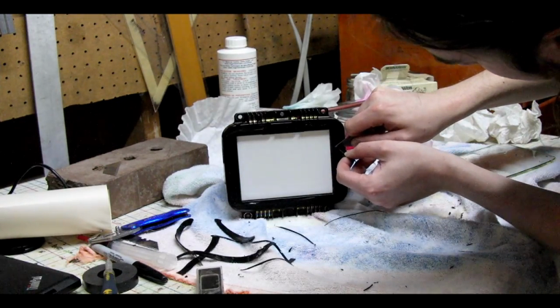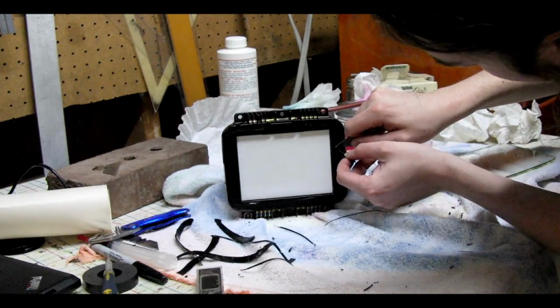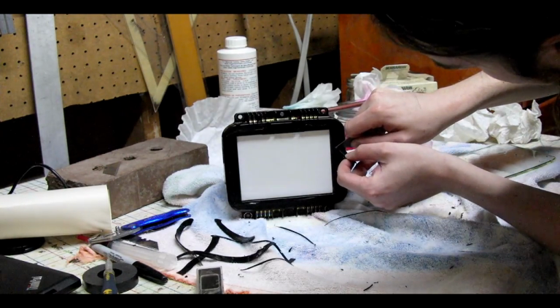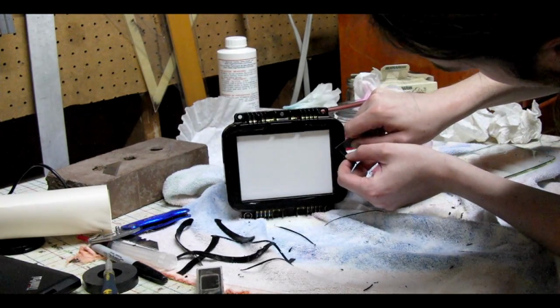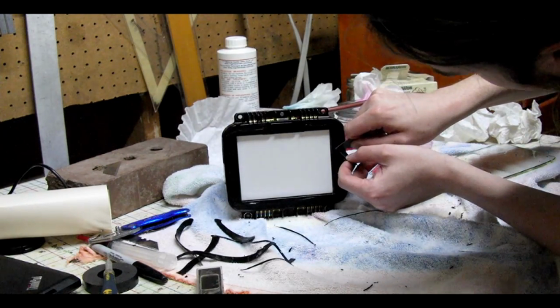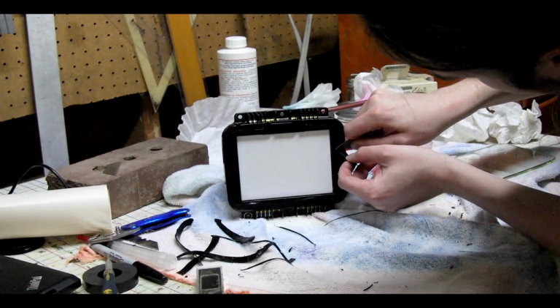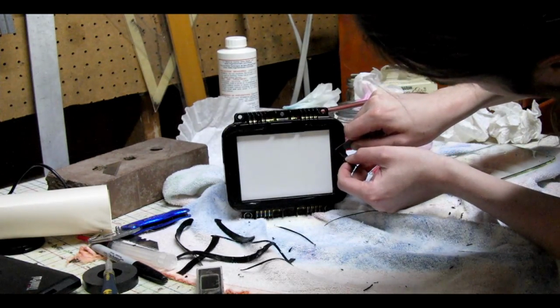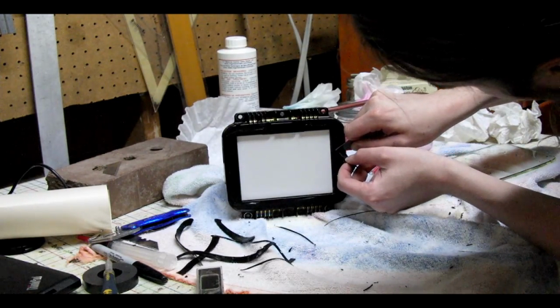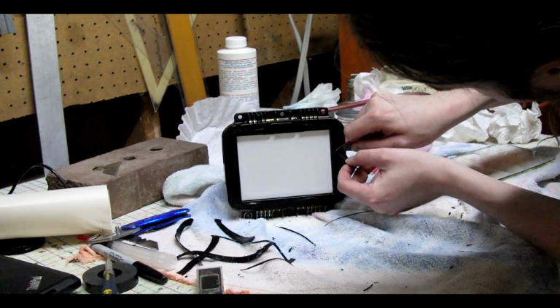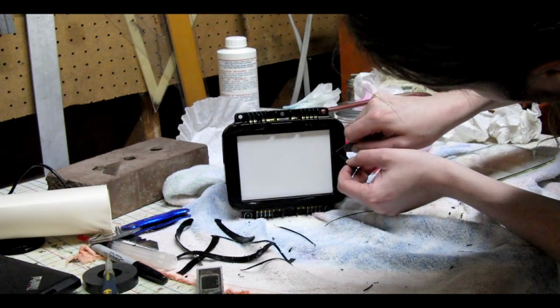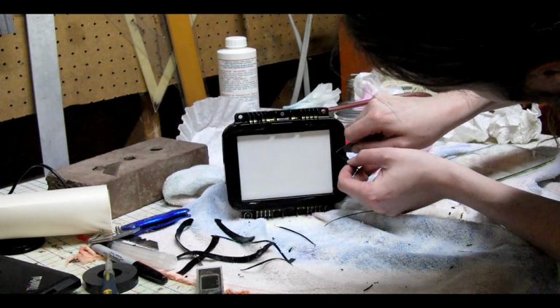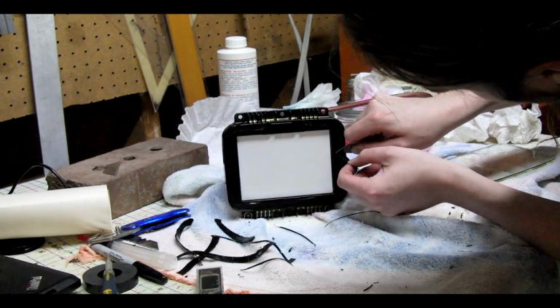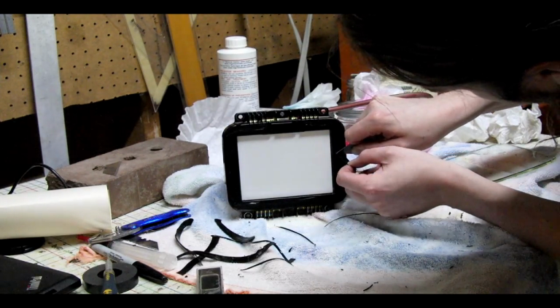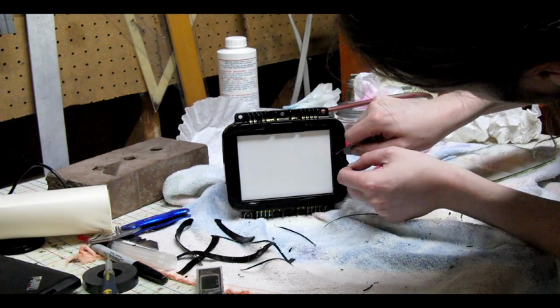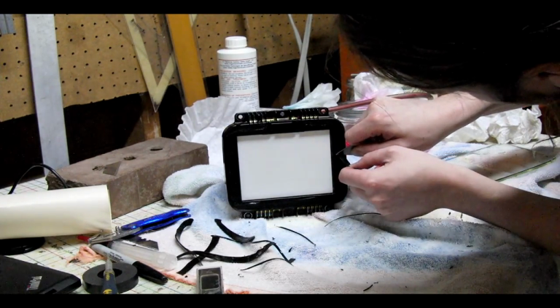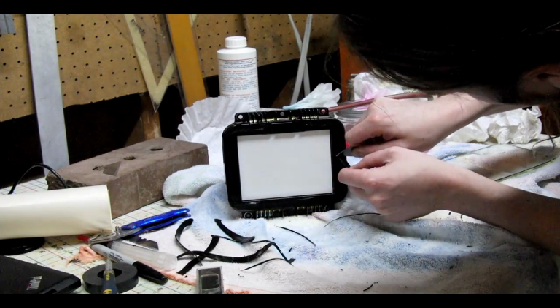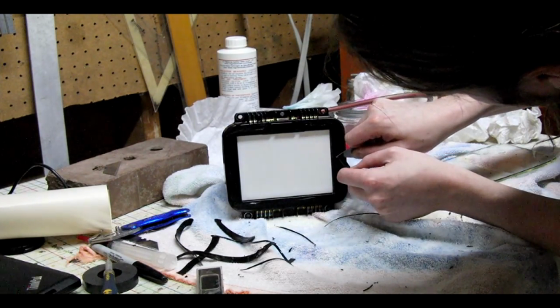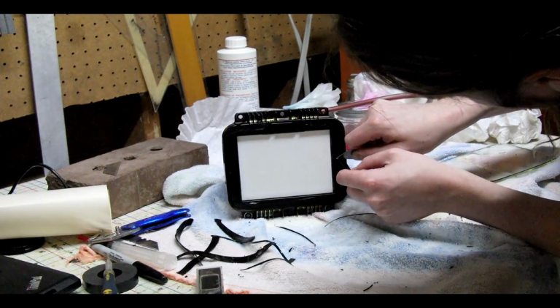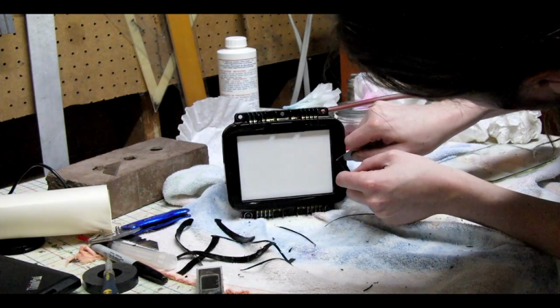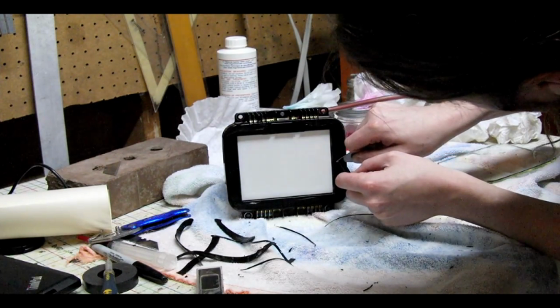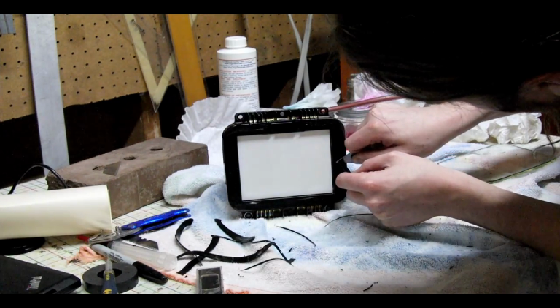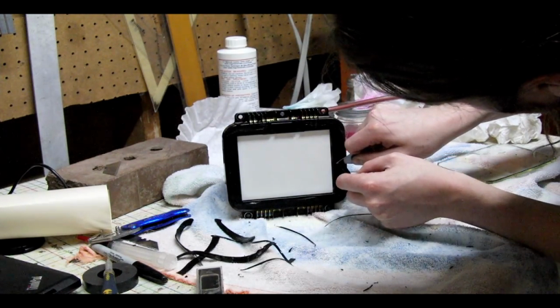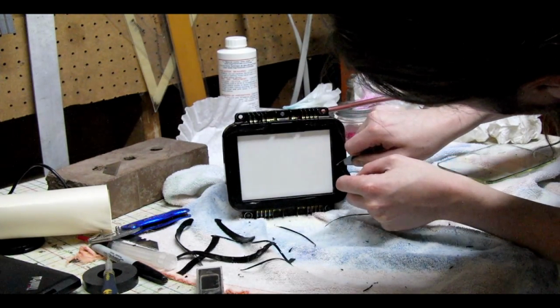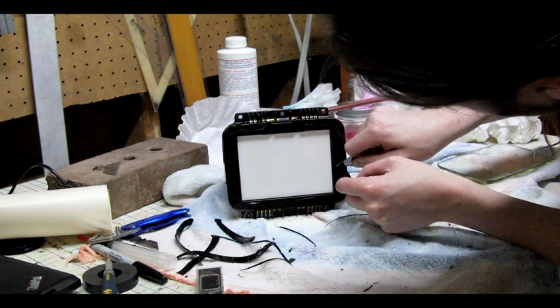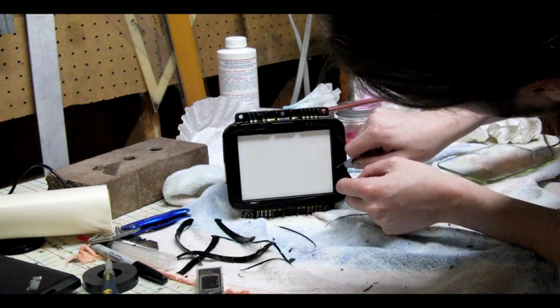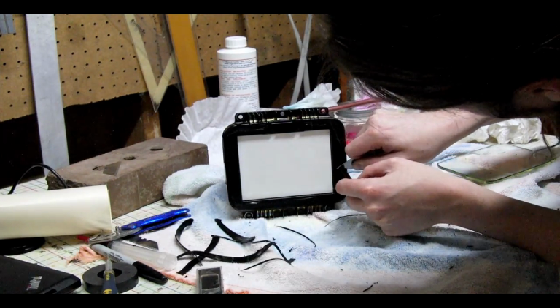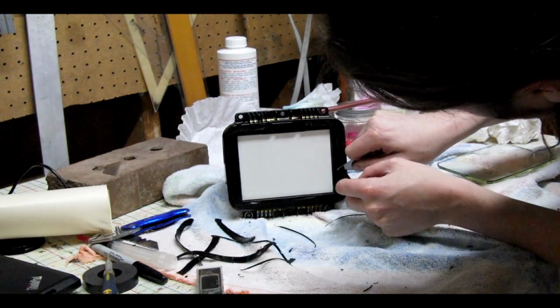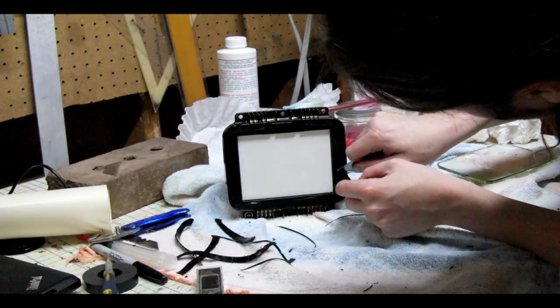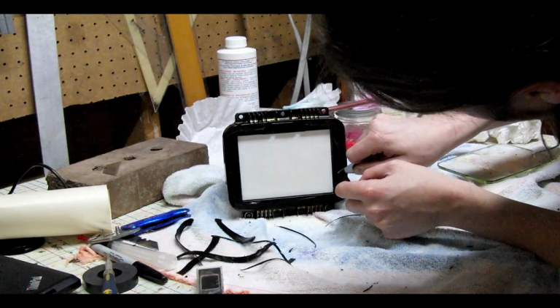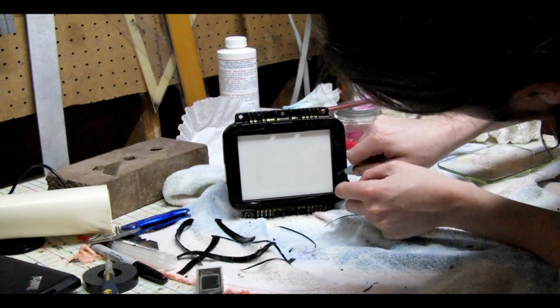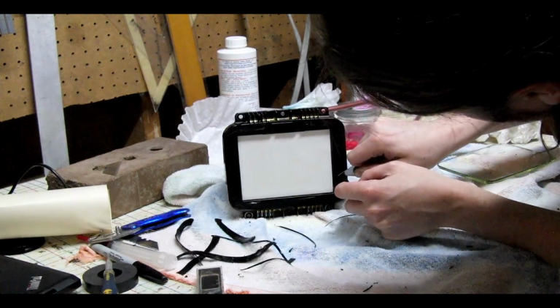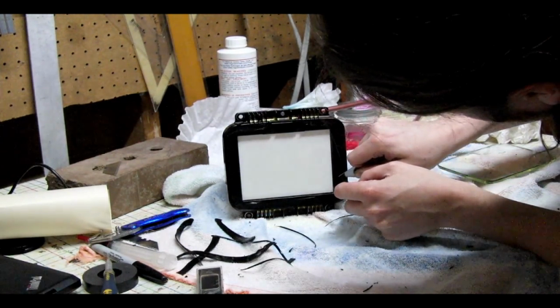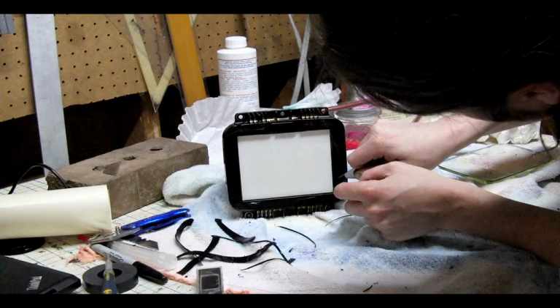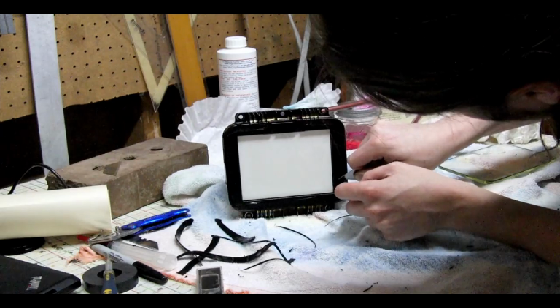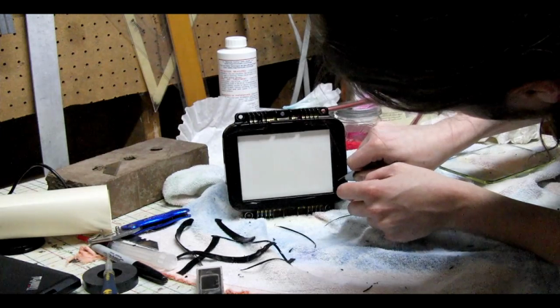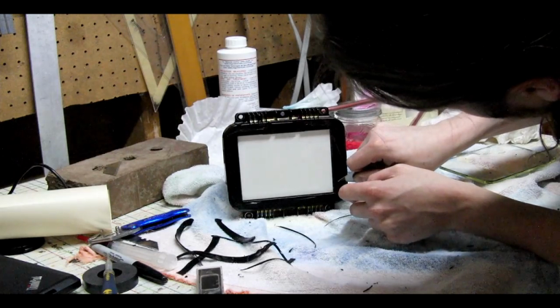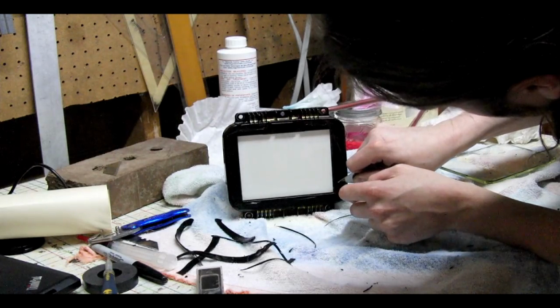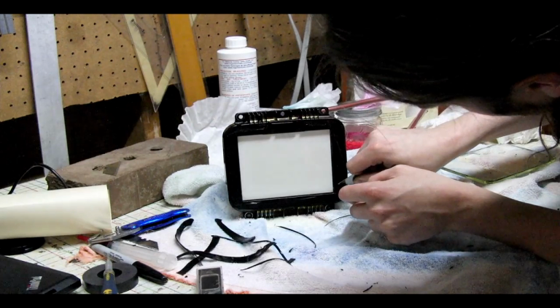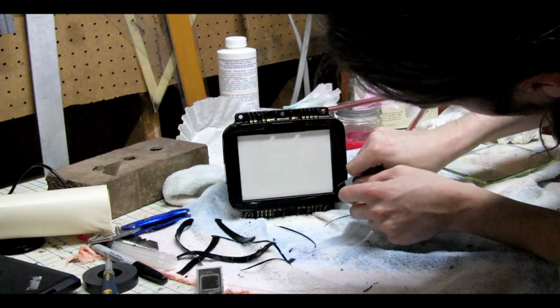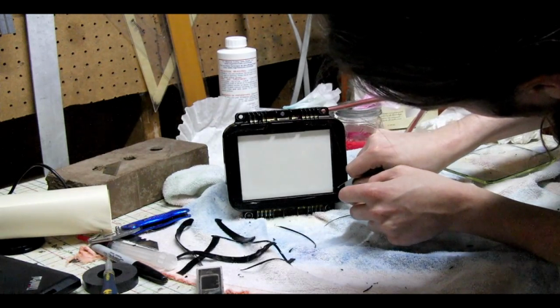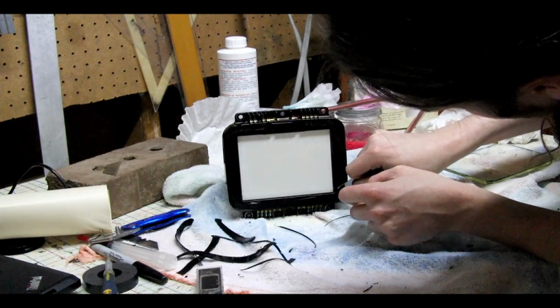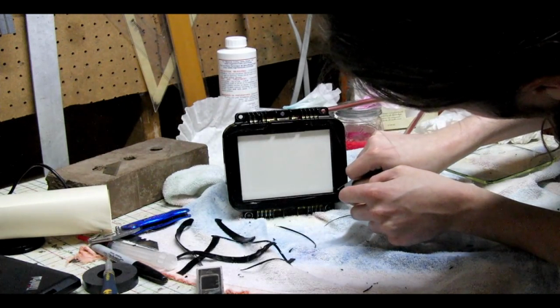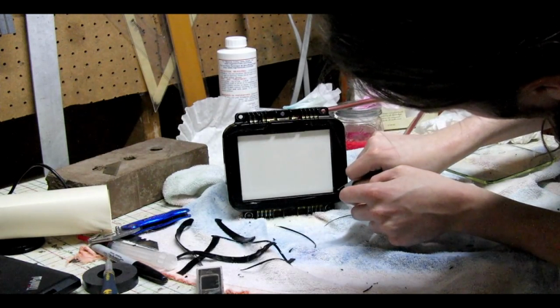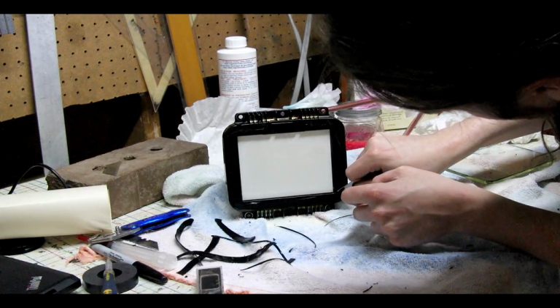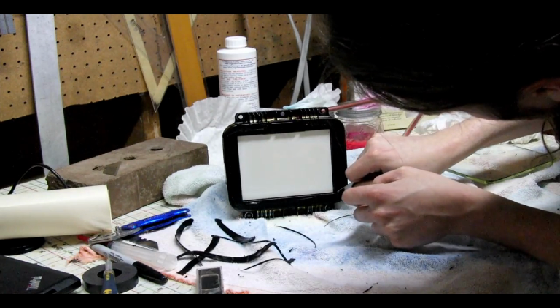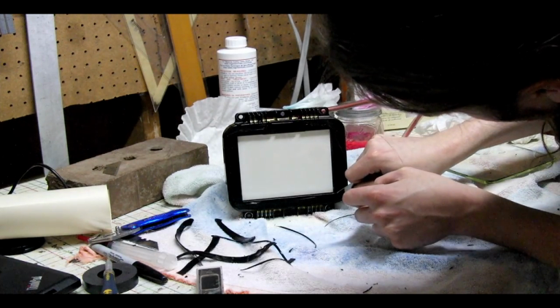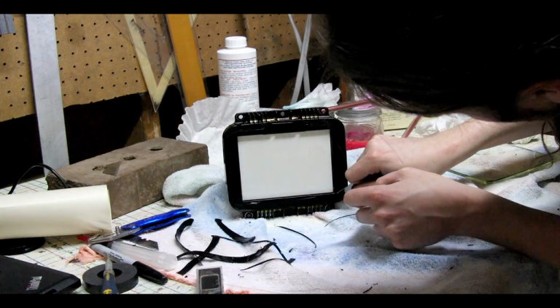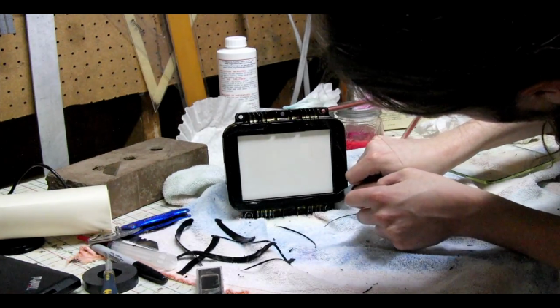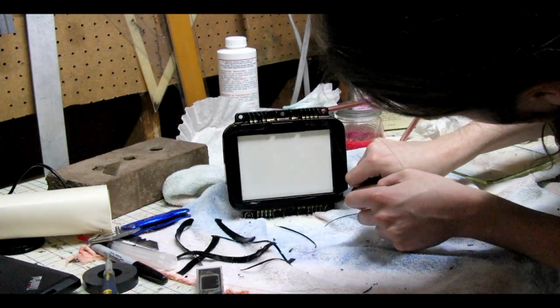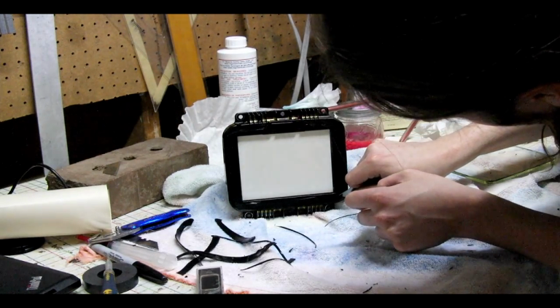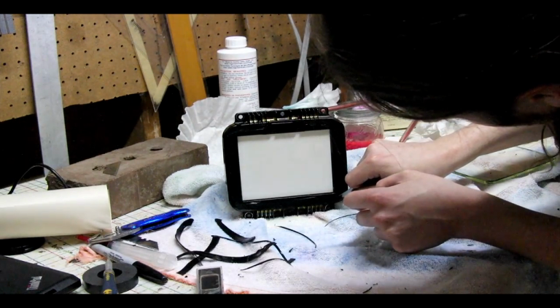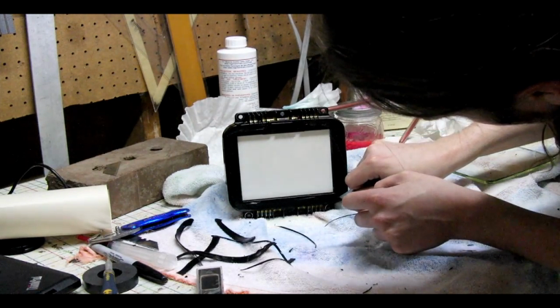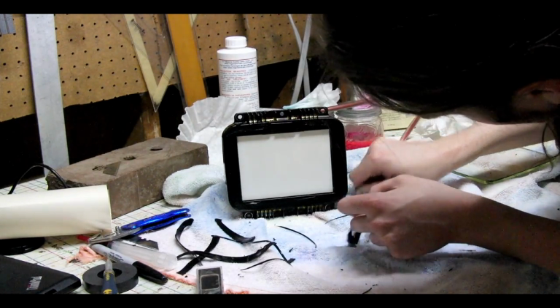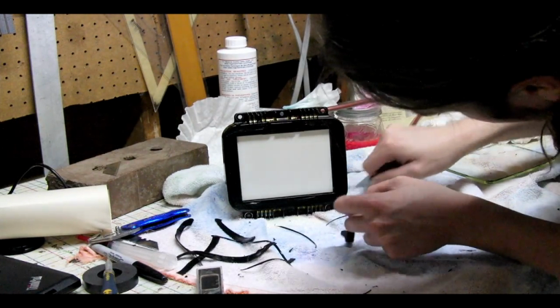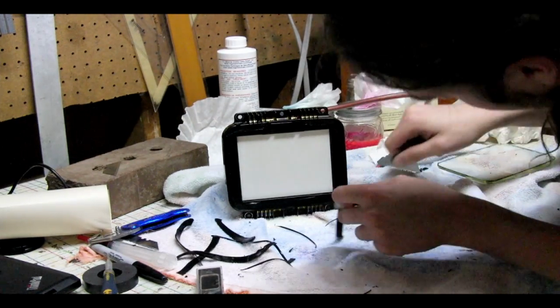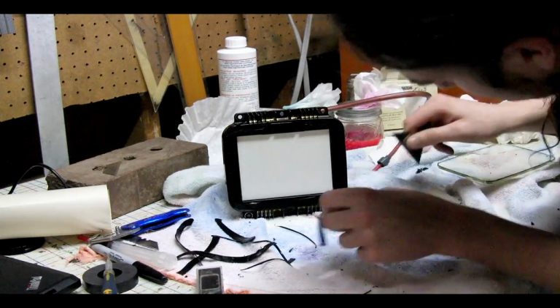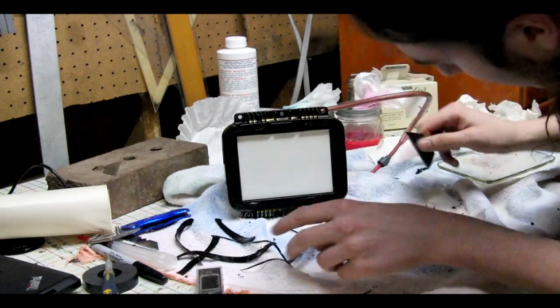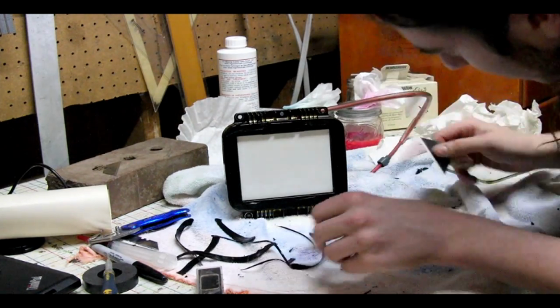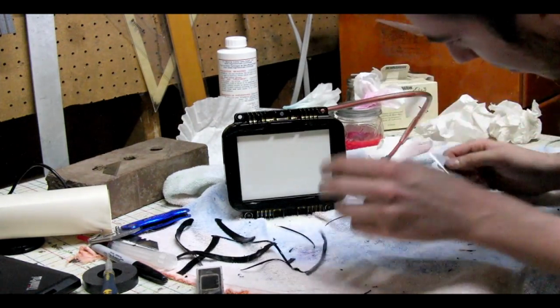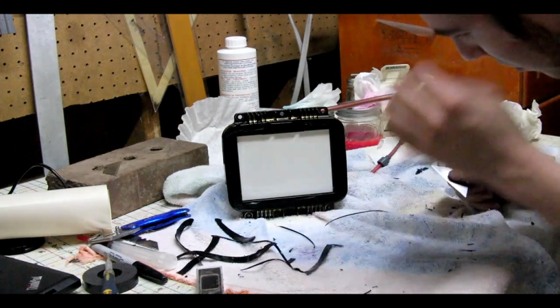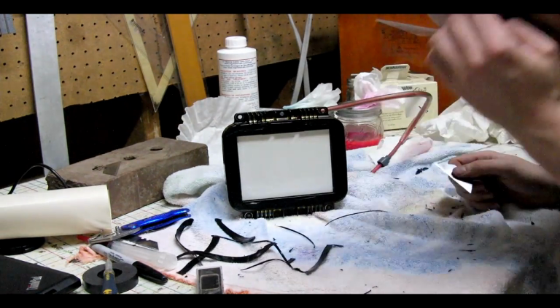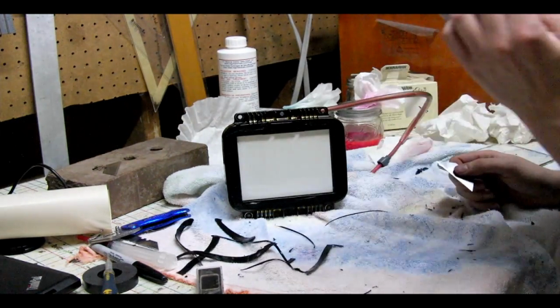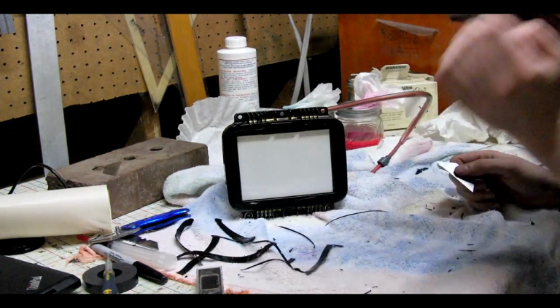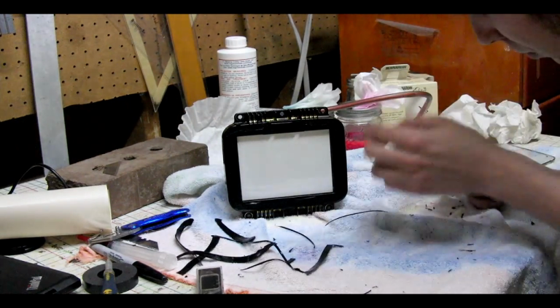Once you have the silicone peeled off of the glass and the tube, you can clean them both with CLR. This will remove the glycol crystals.